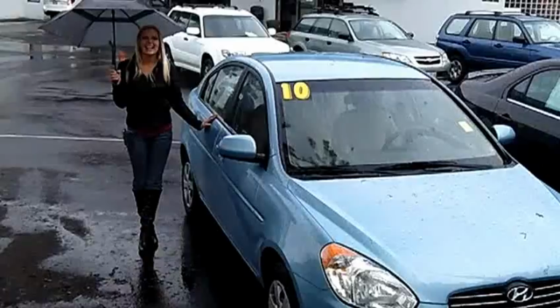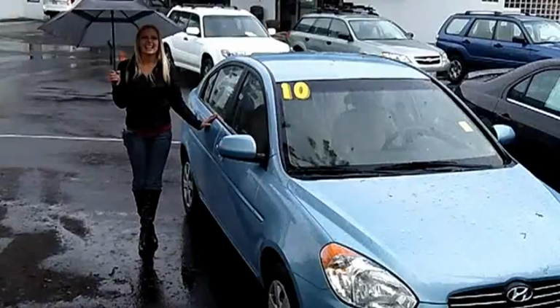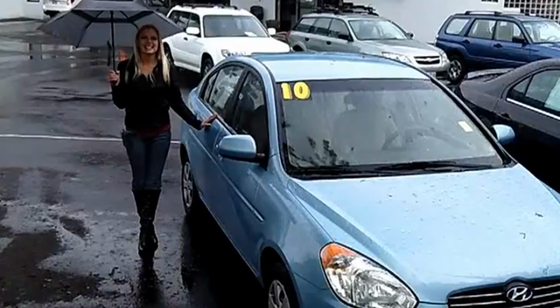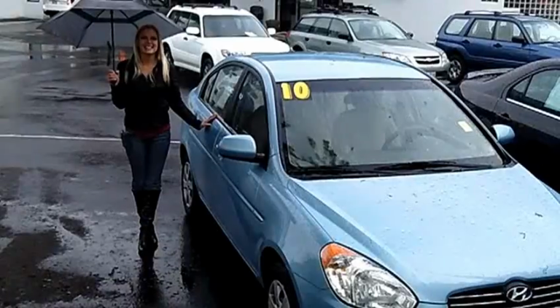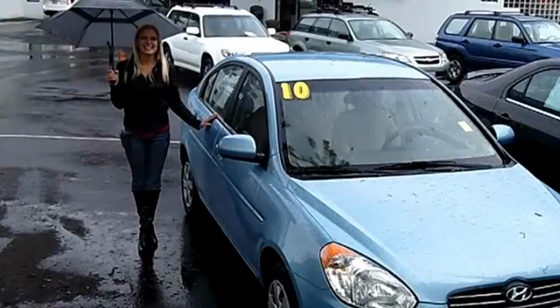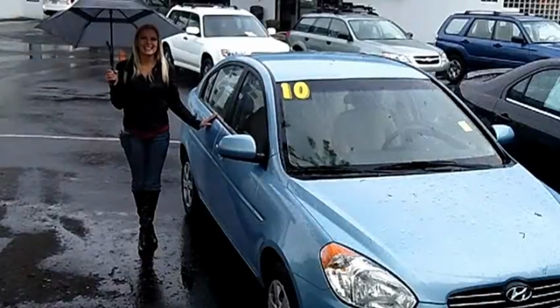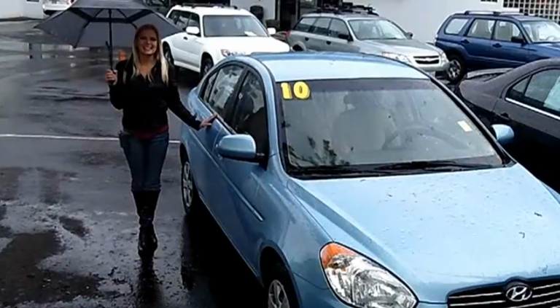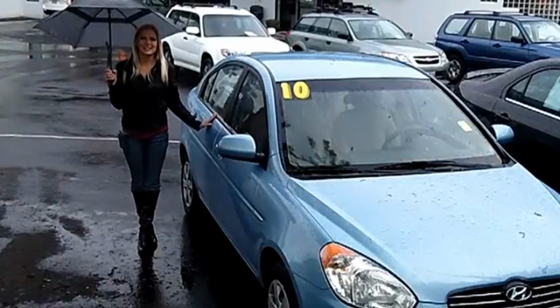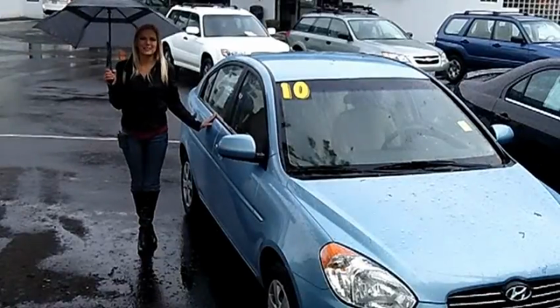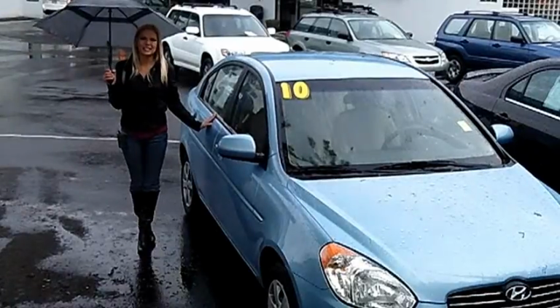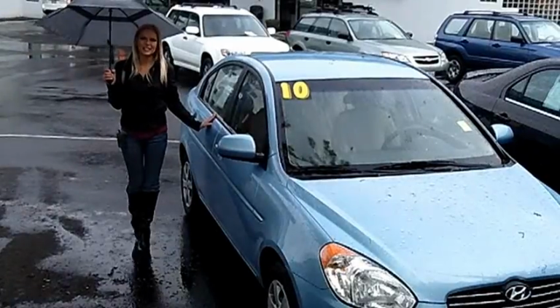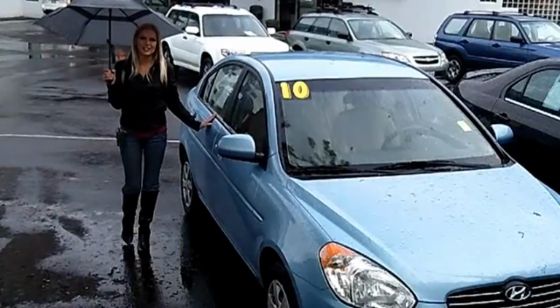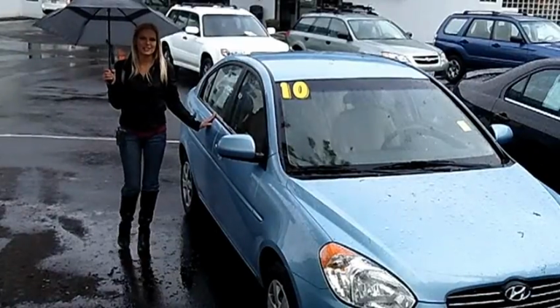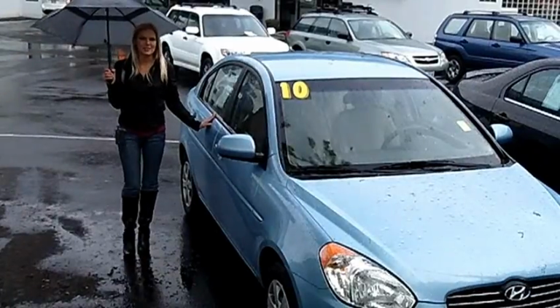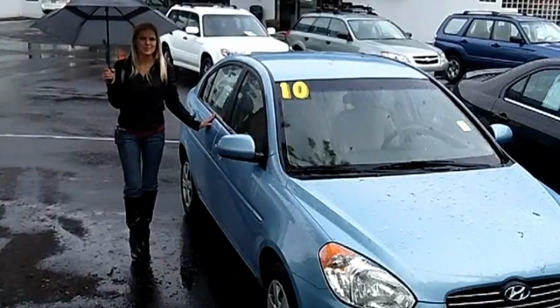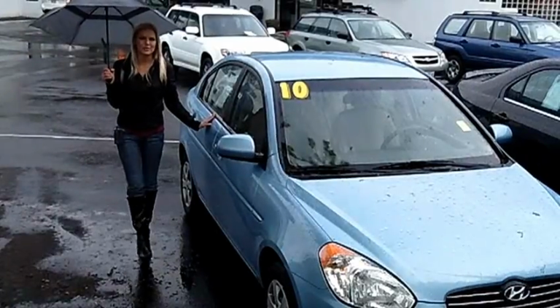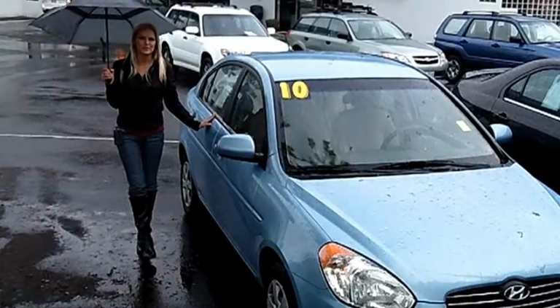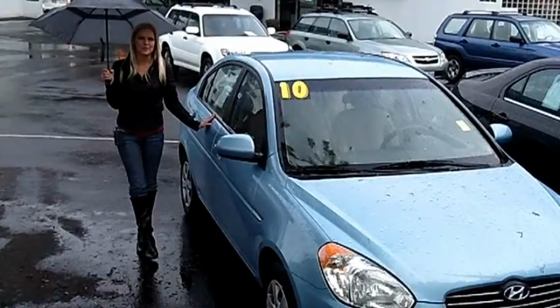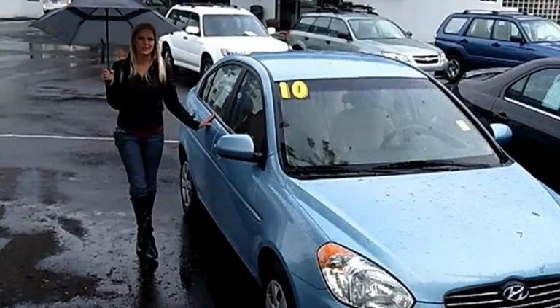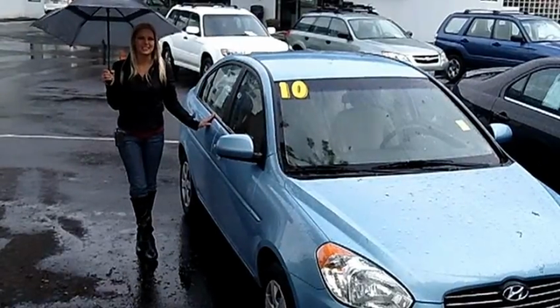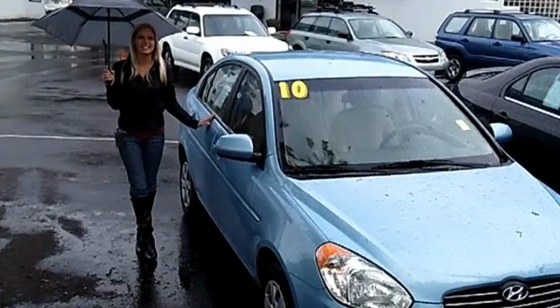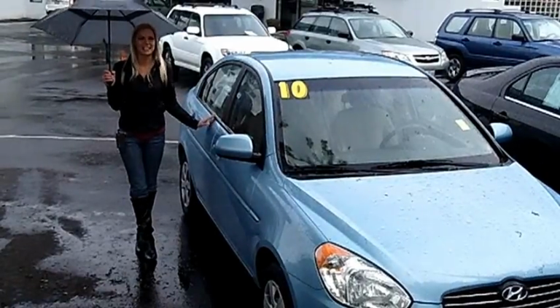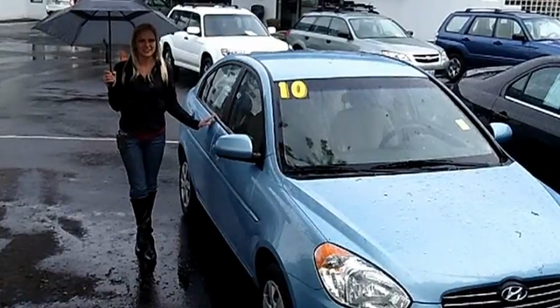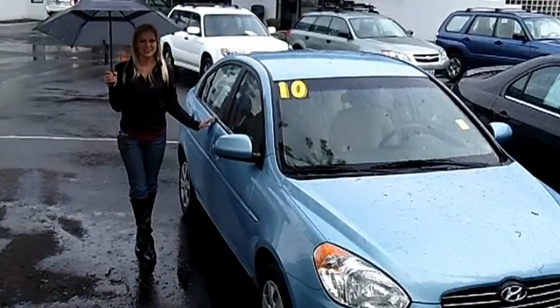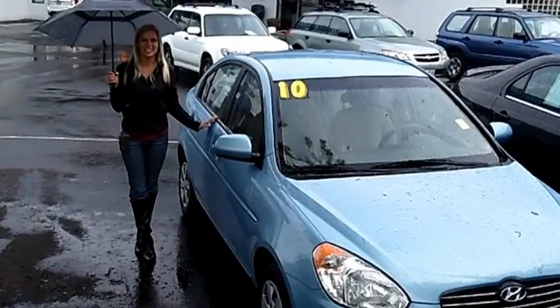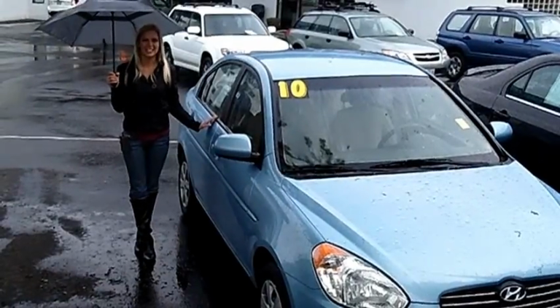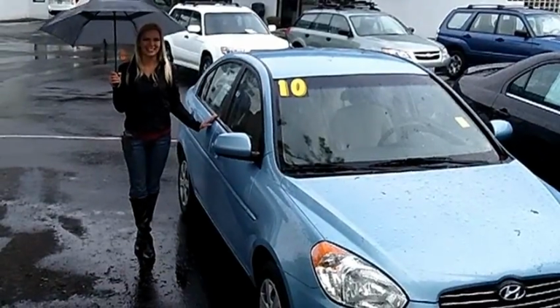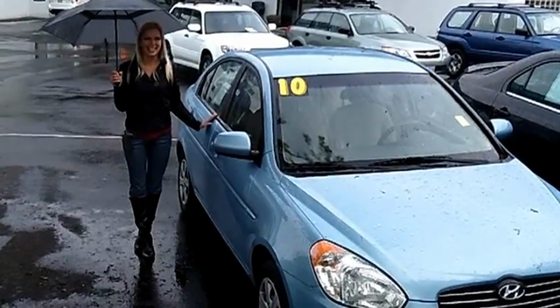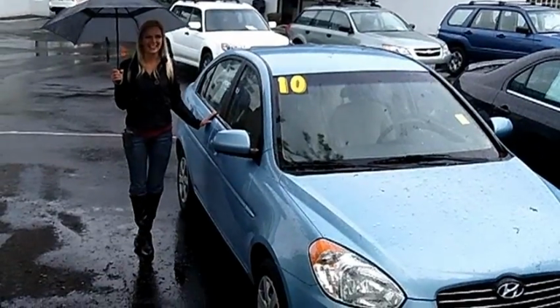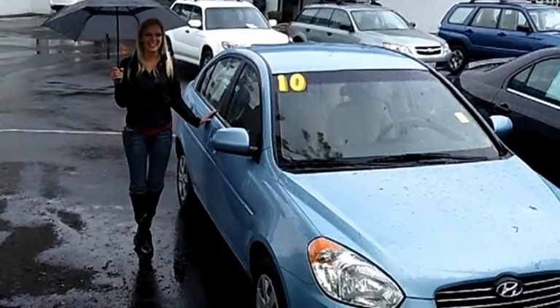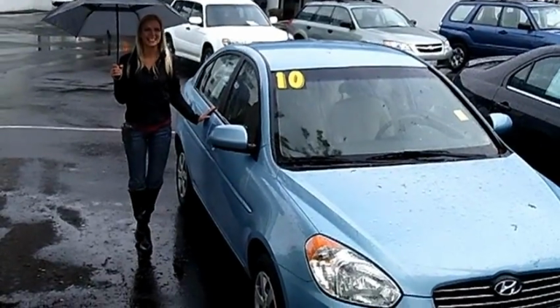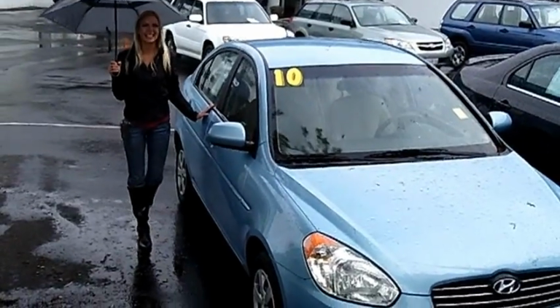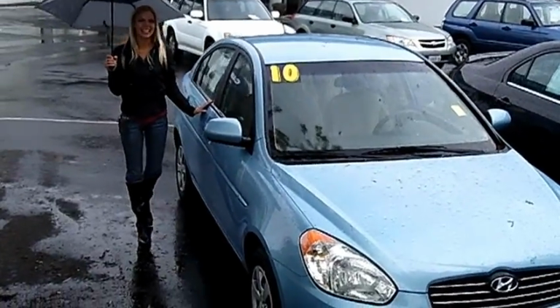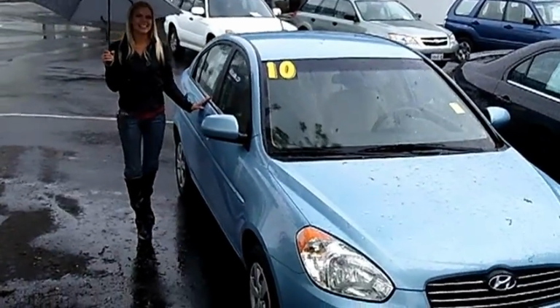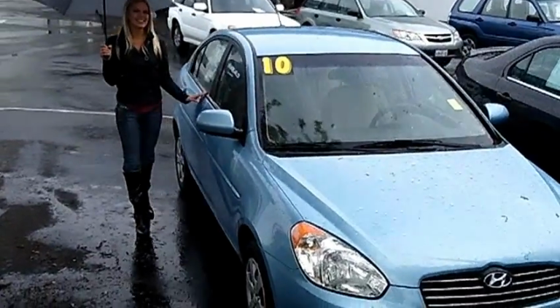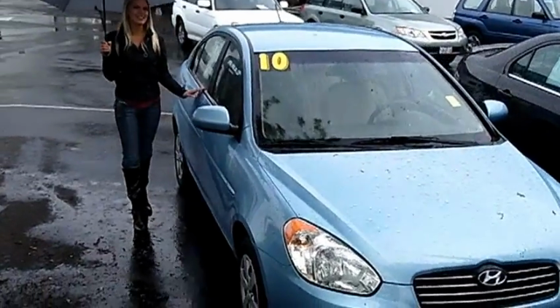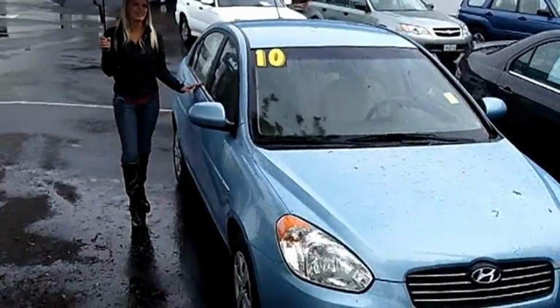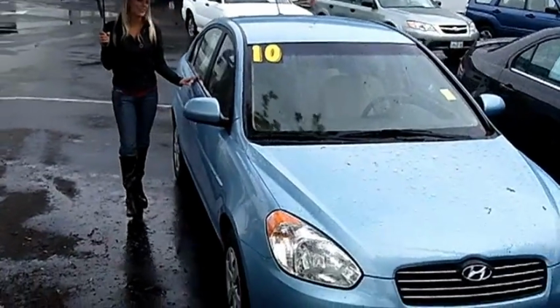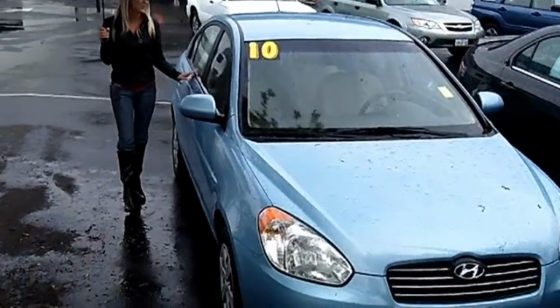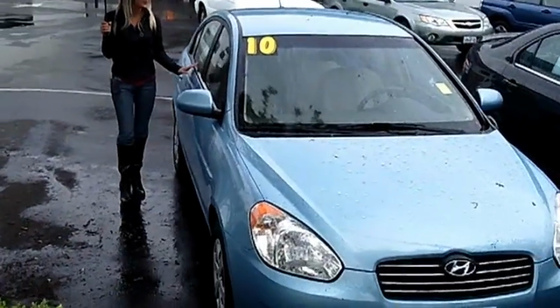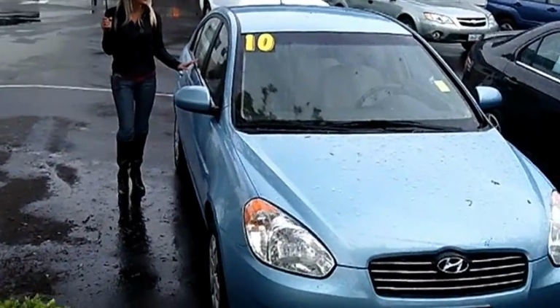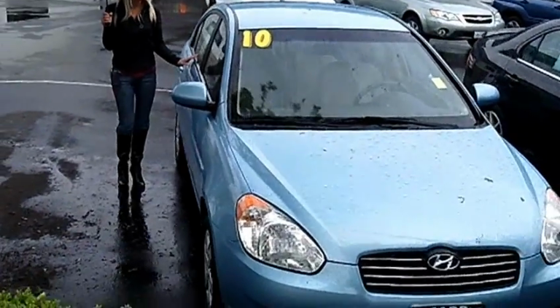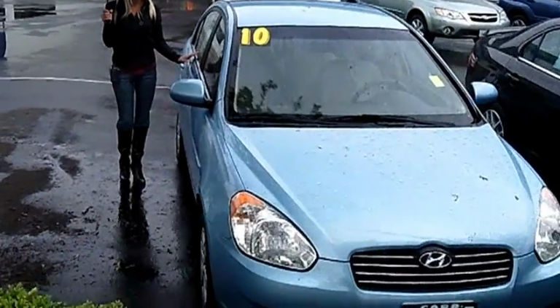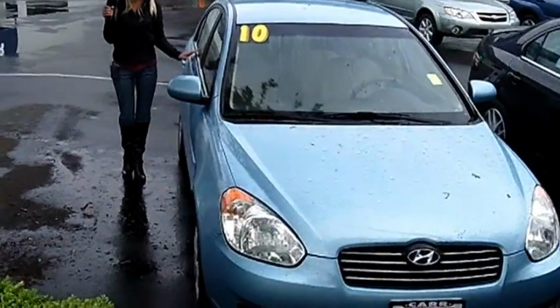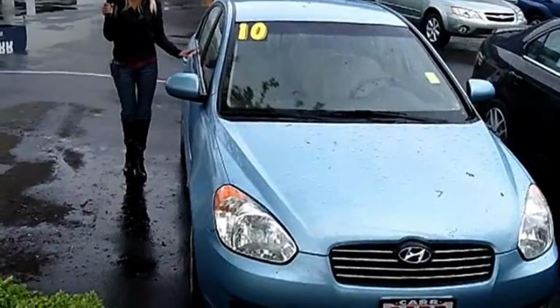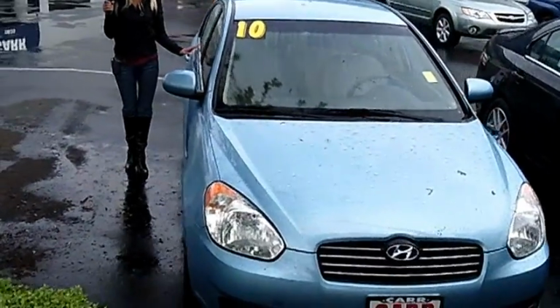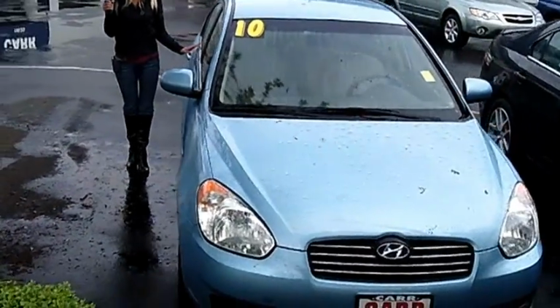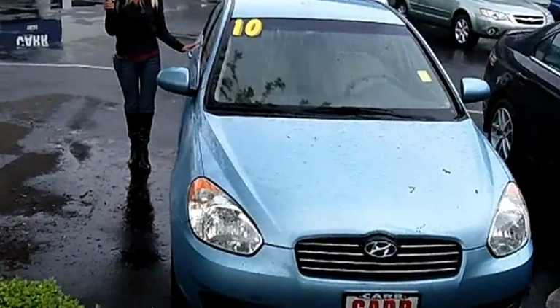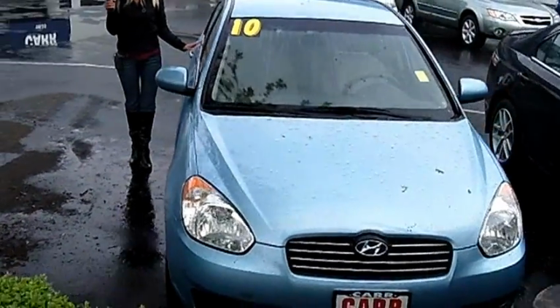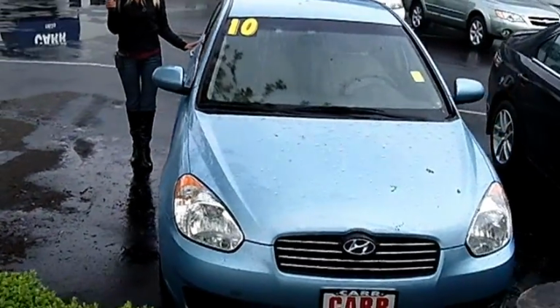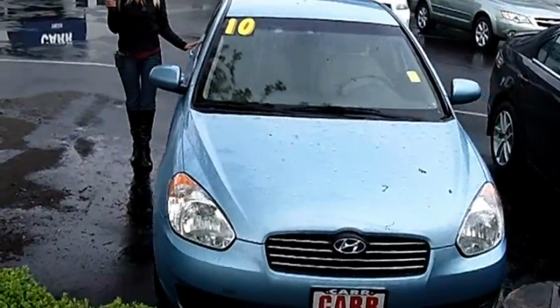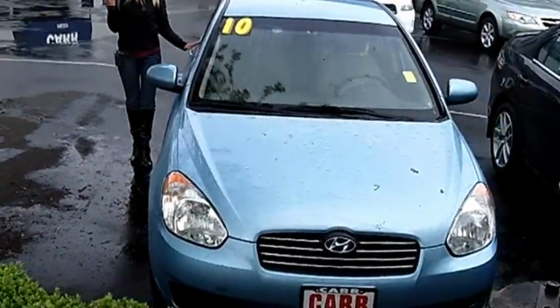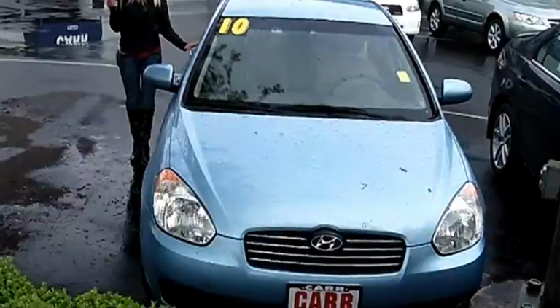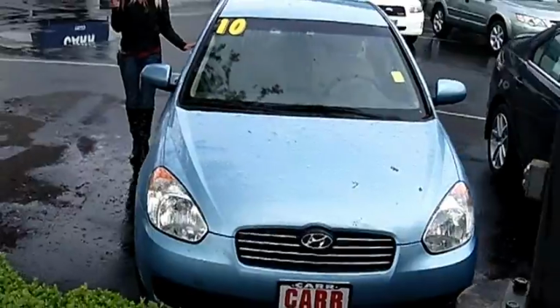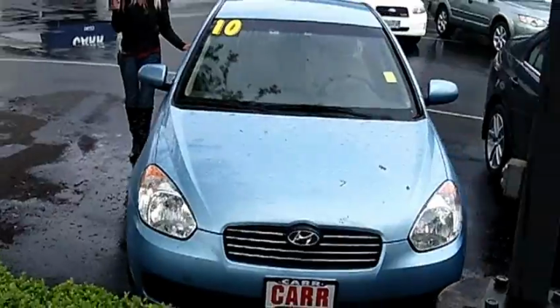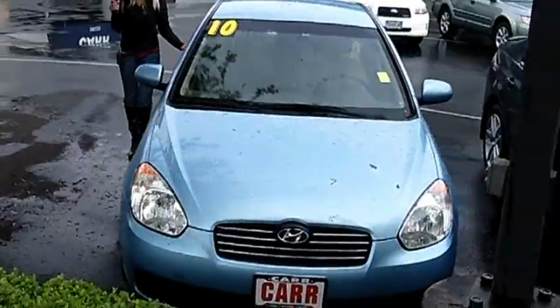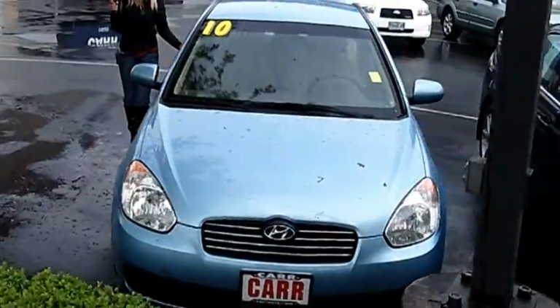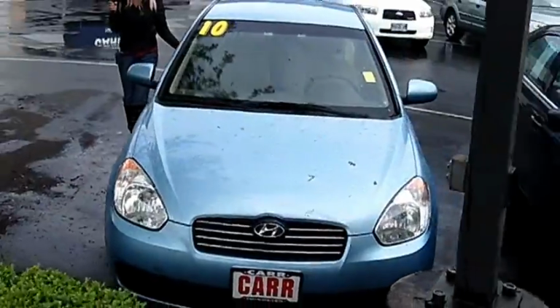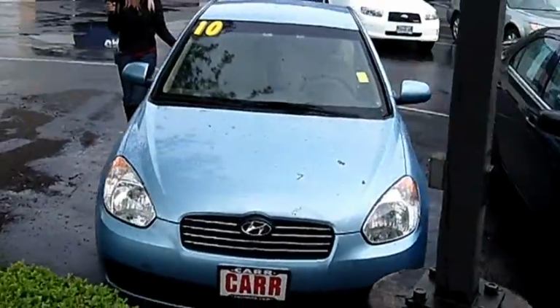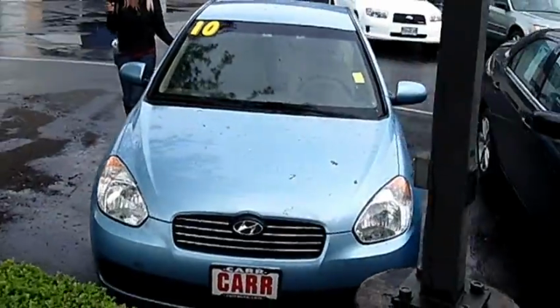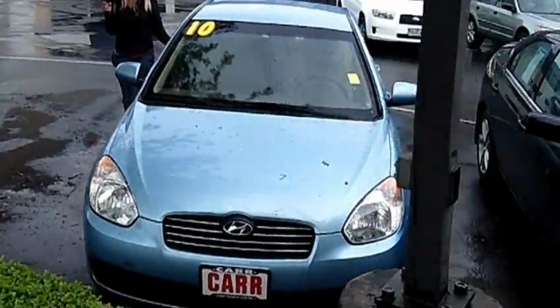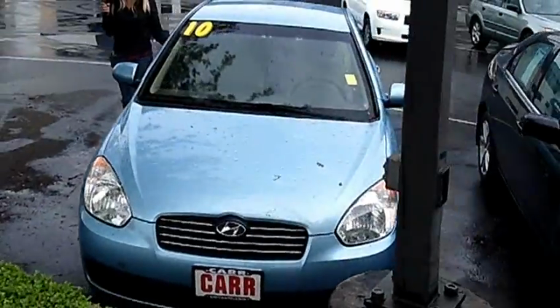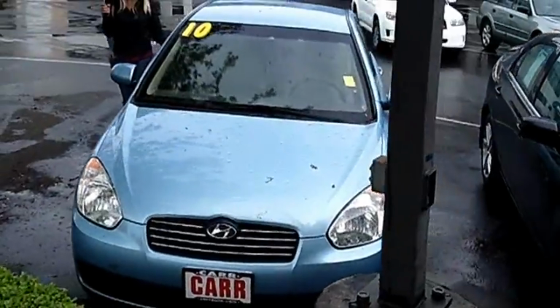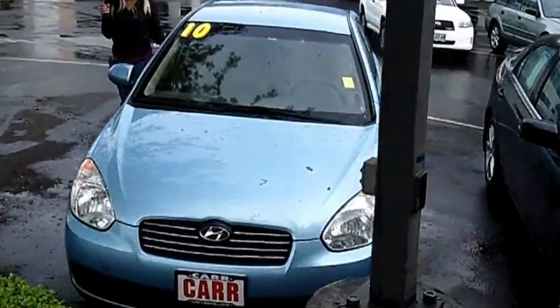Hi, this is Lacey. I'm here at Car Subaru in Beaverton. Thanks for clicking on that link. This is your virtual tour of the 2010 Hyundai Accent GLS.